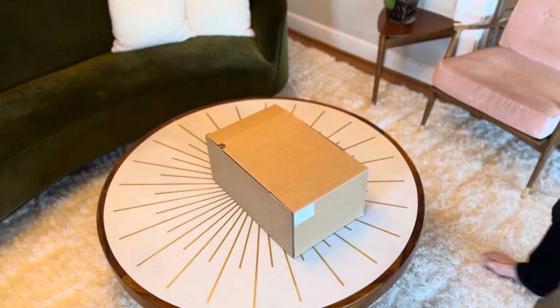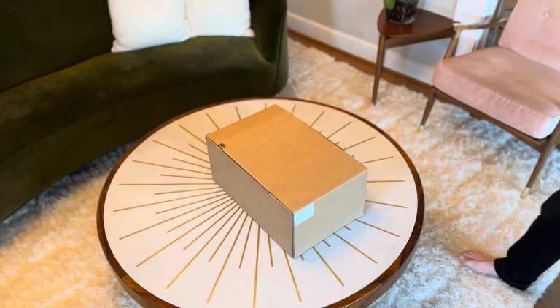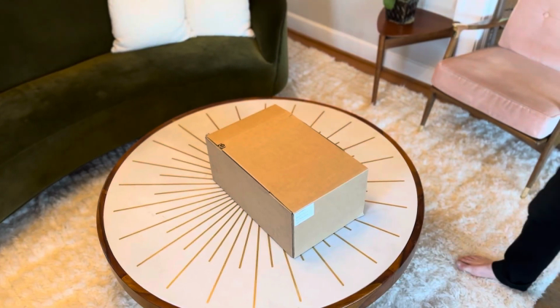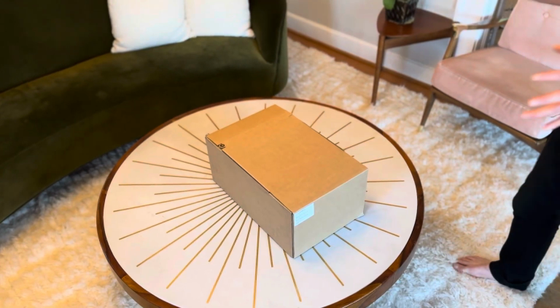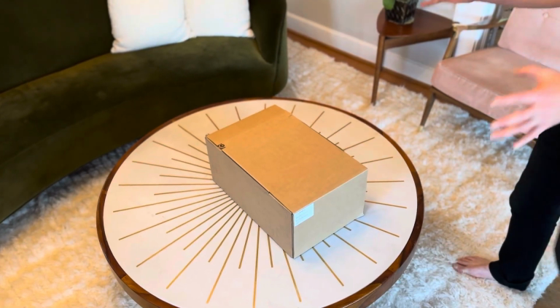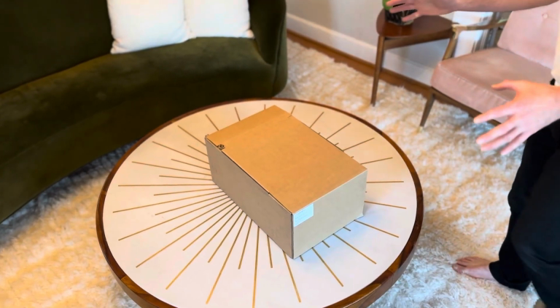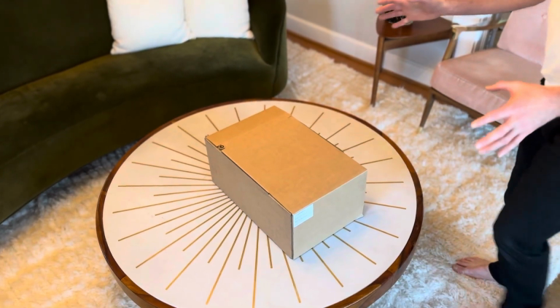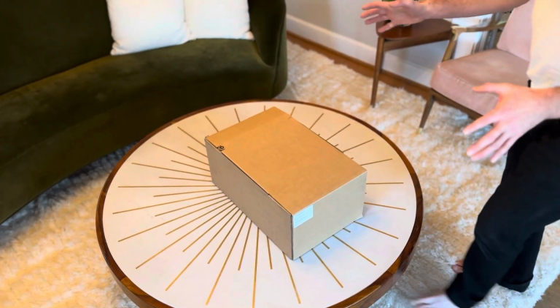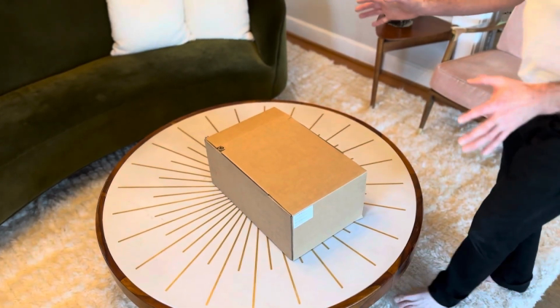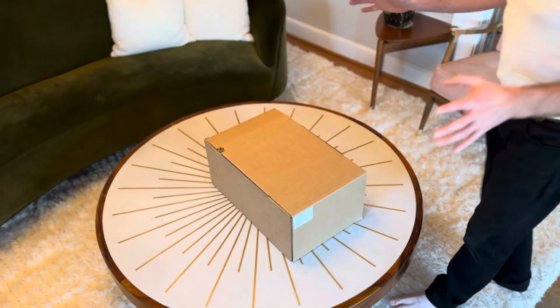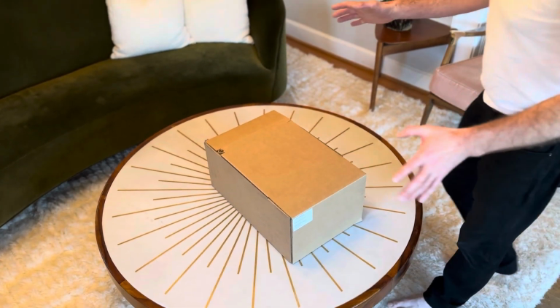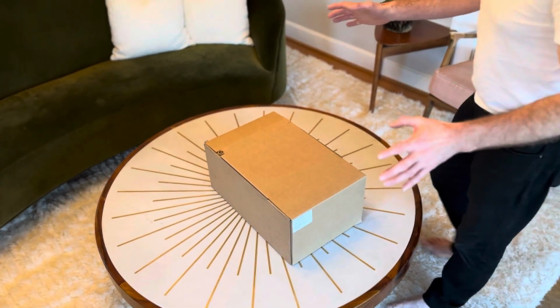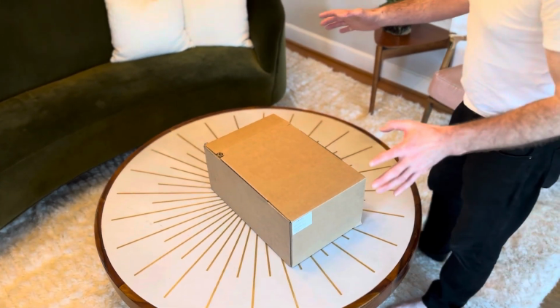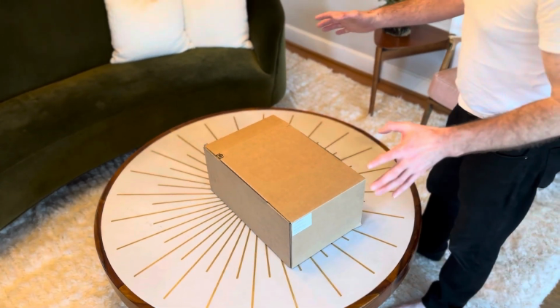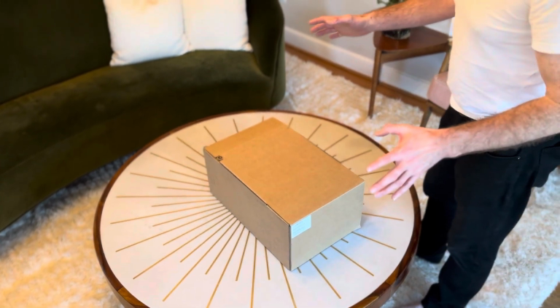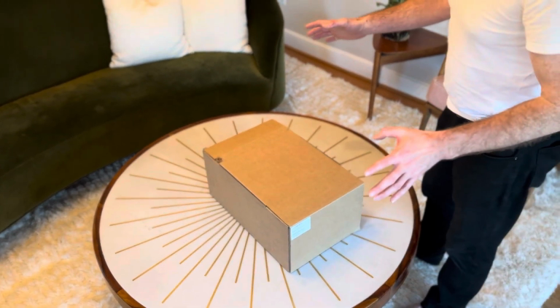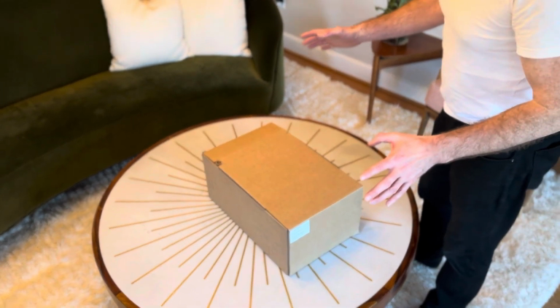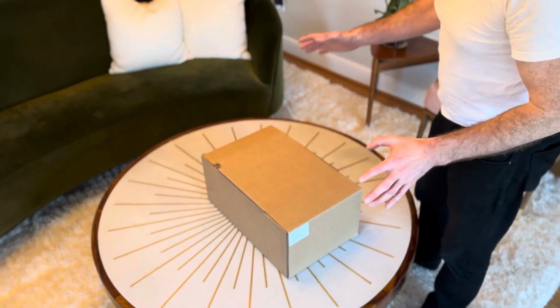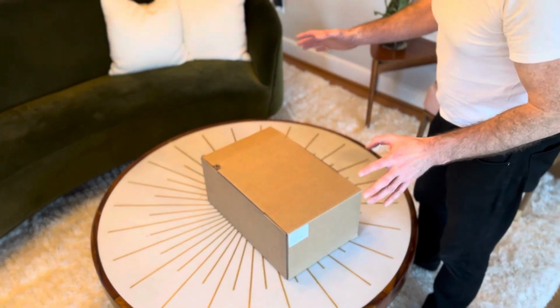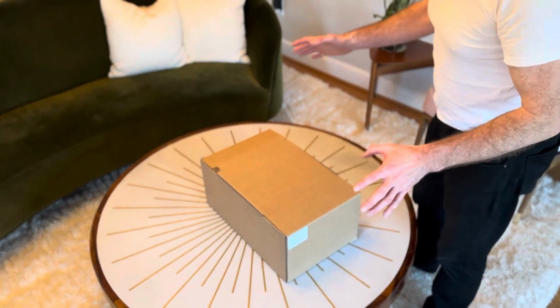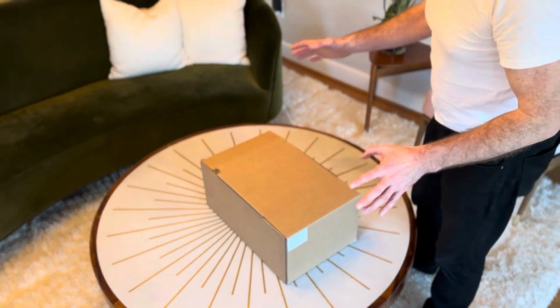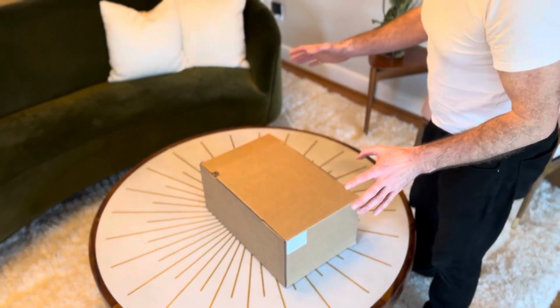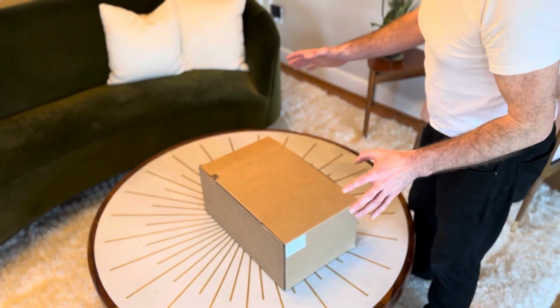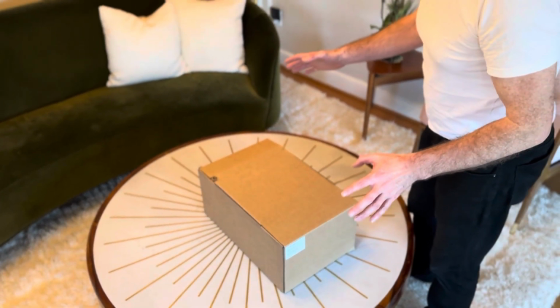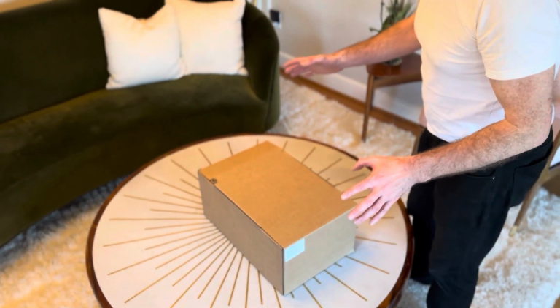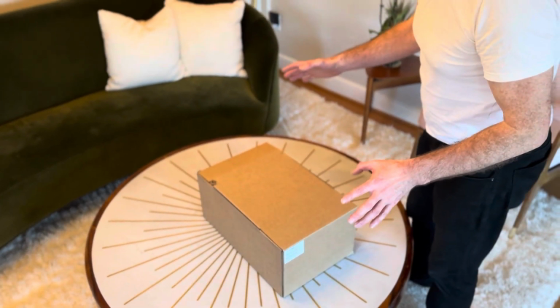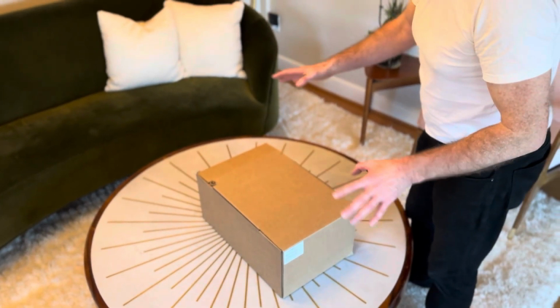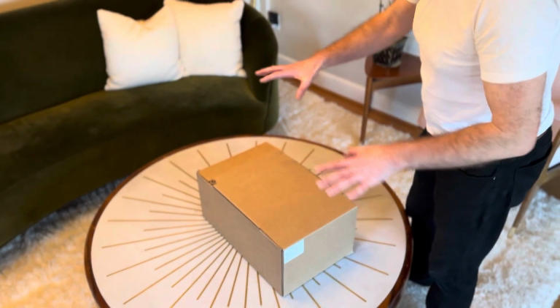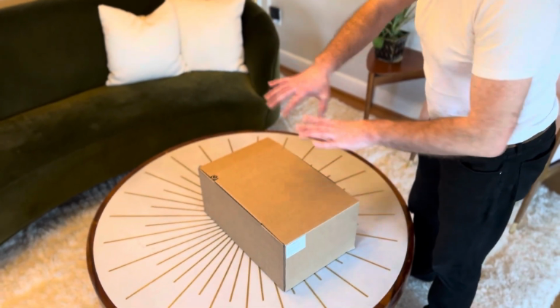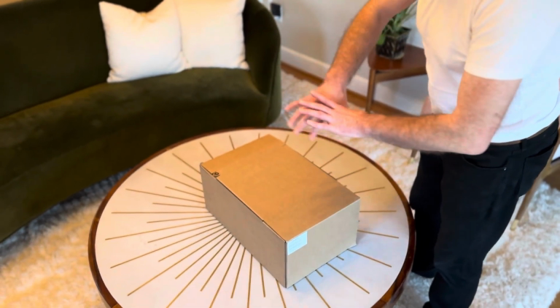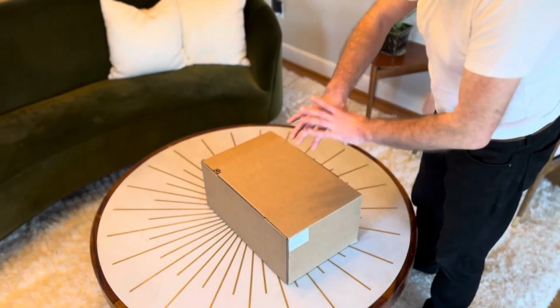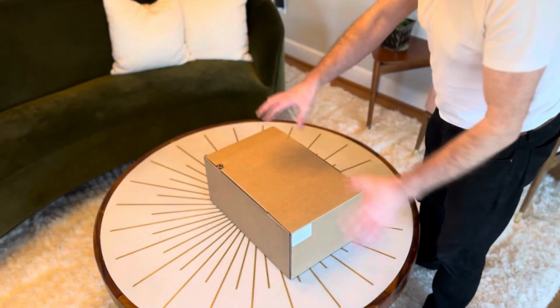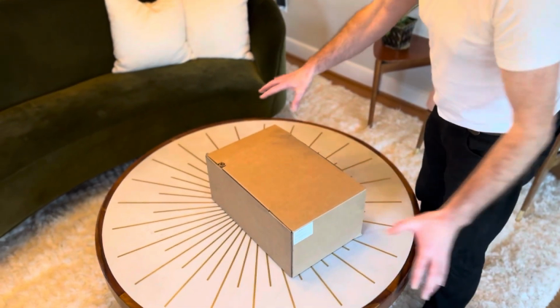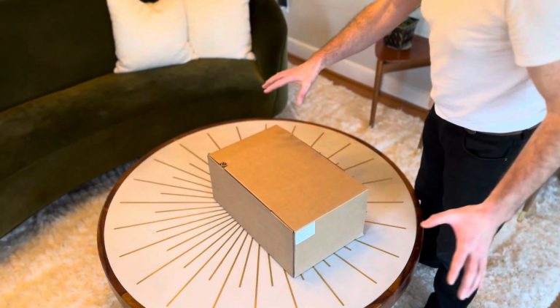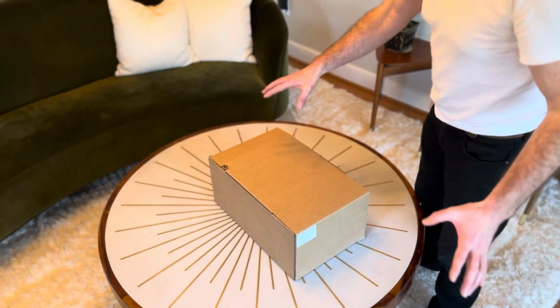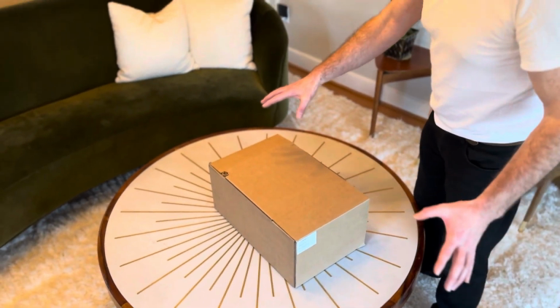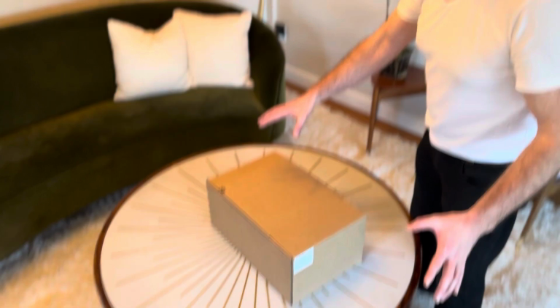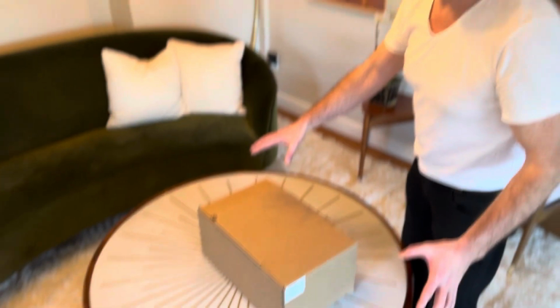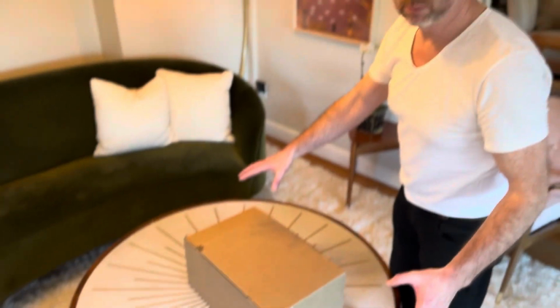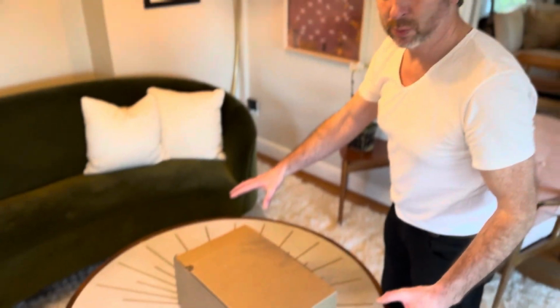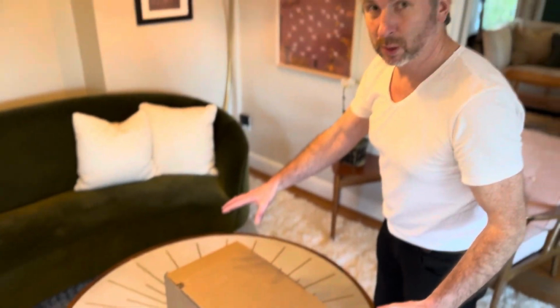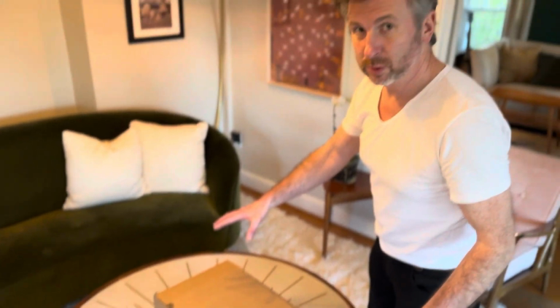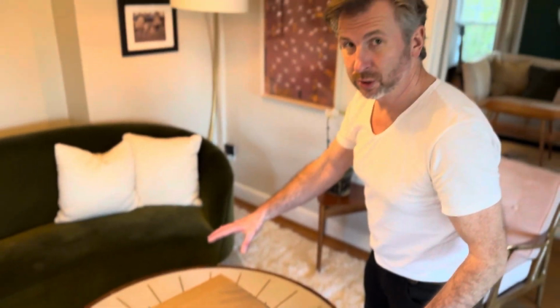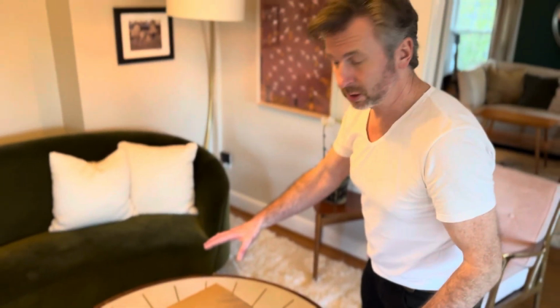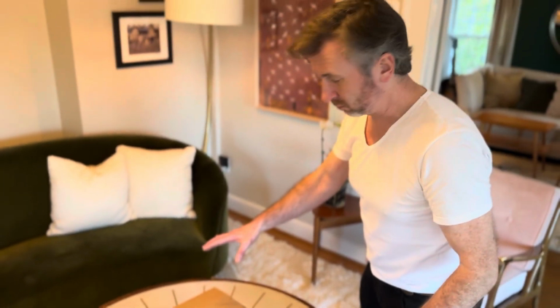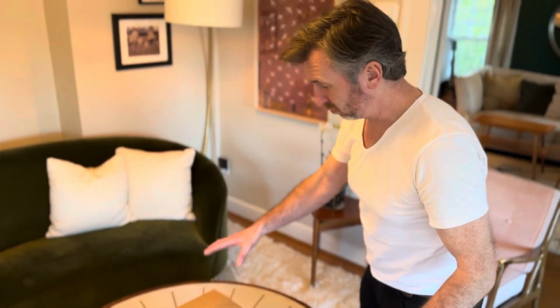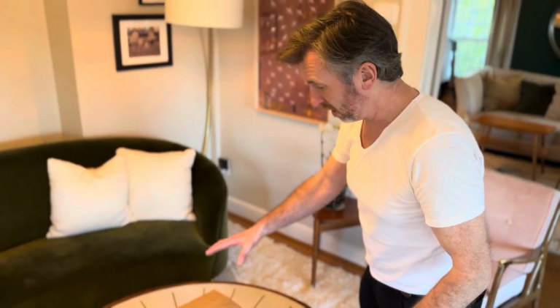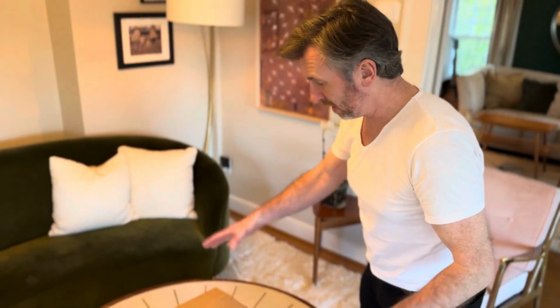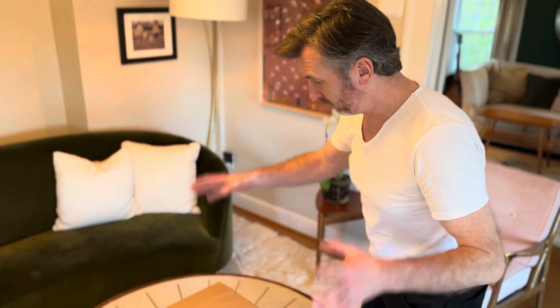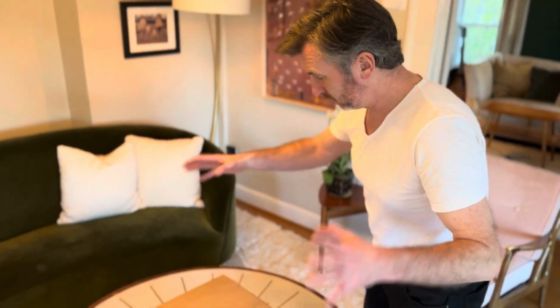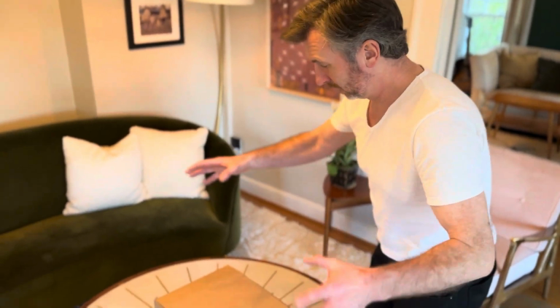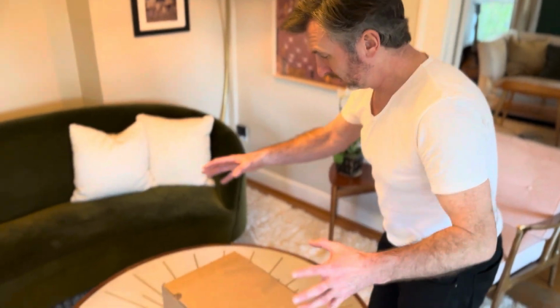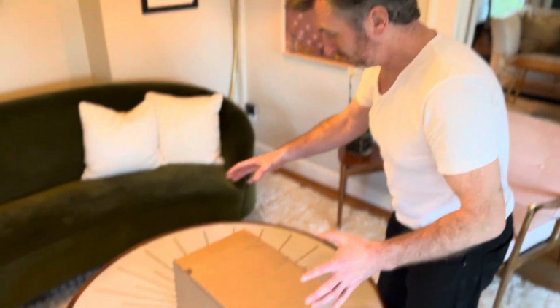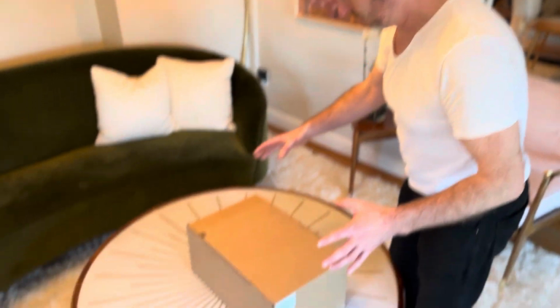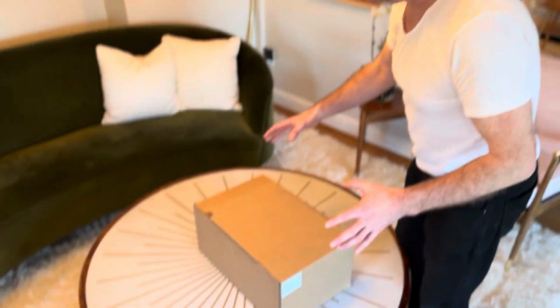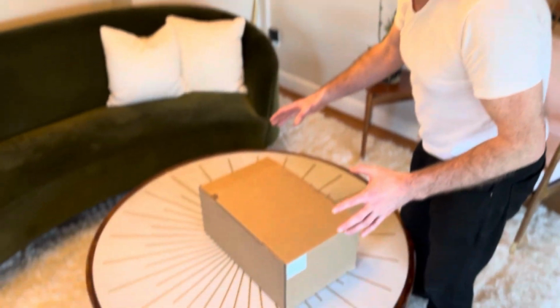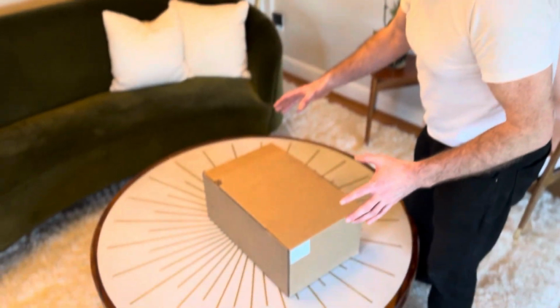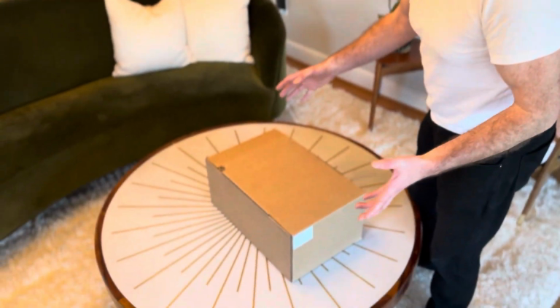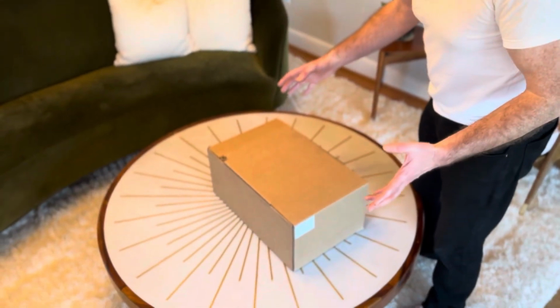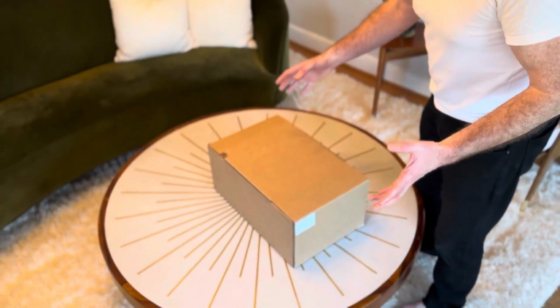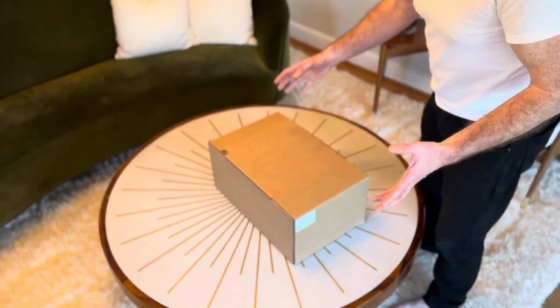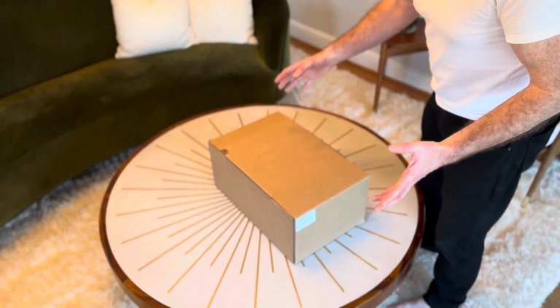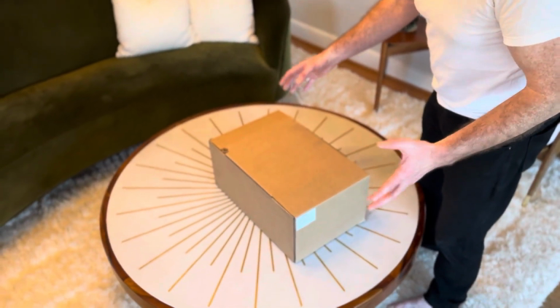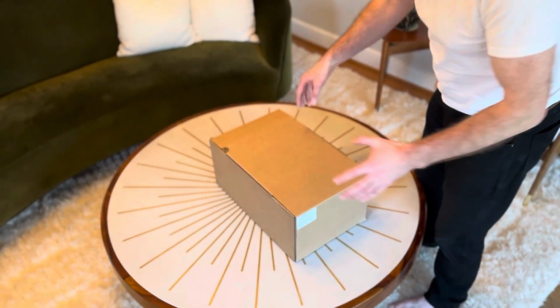February the 2nd, 2024. Apple Vision Pro has just arrived. Let's do an unboxing.